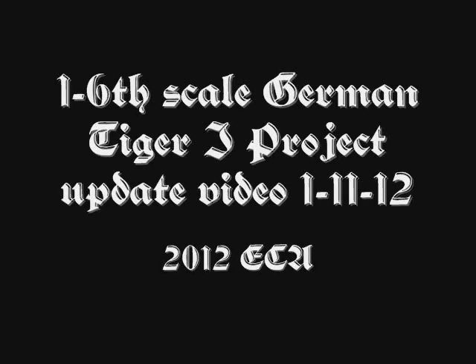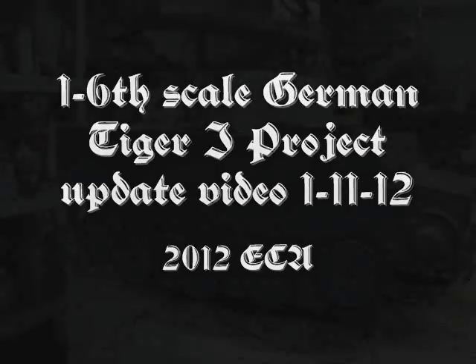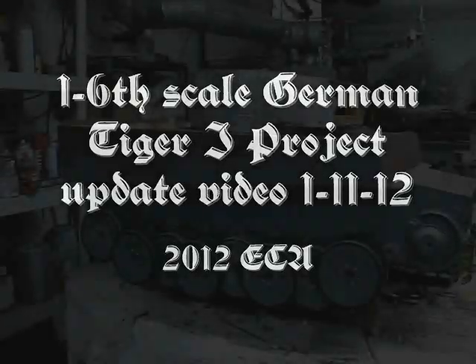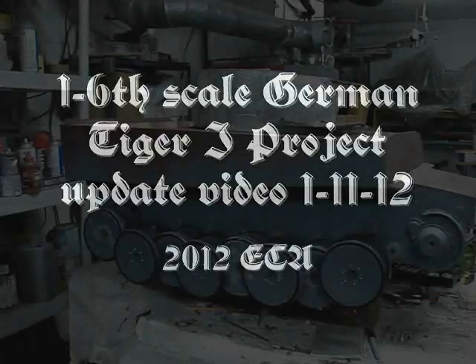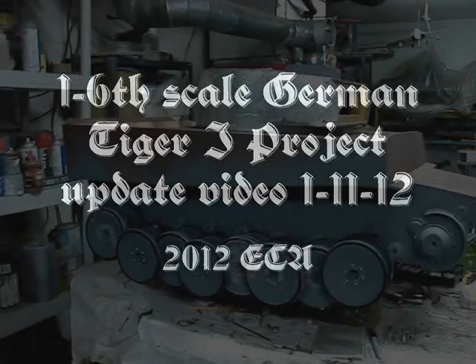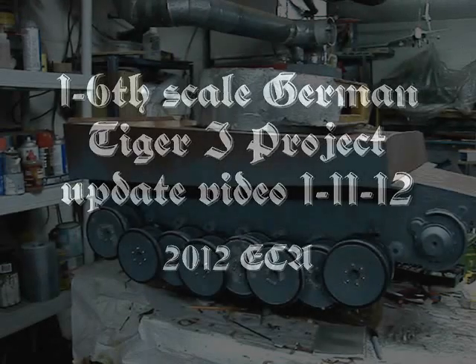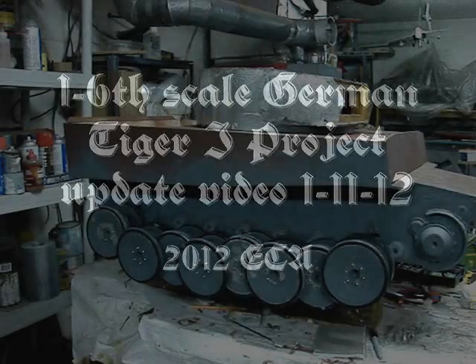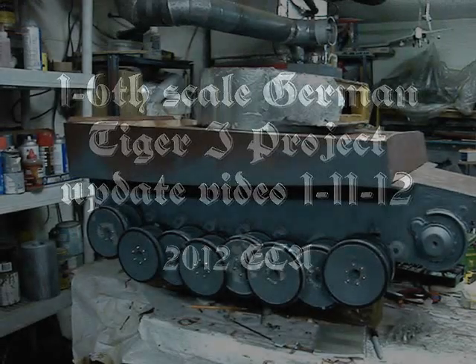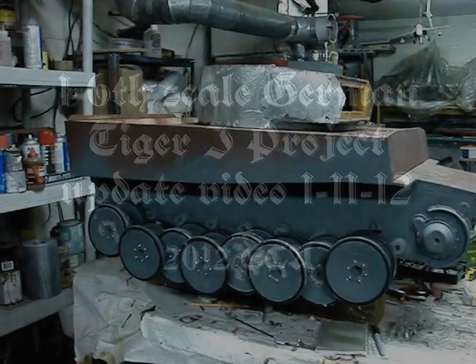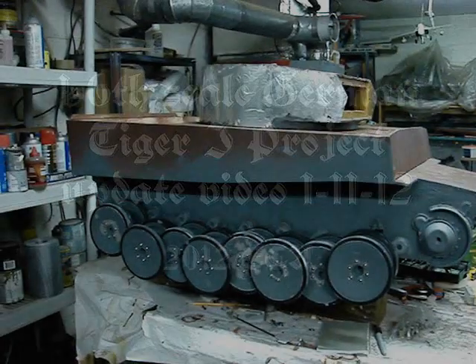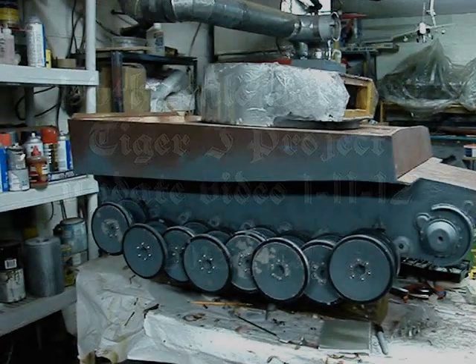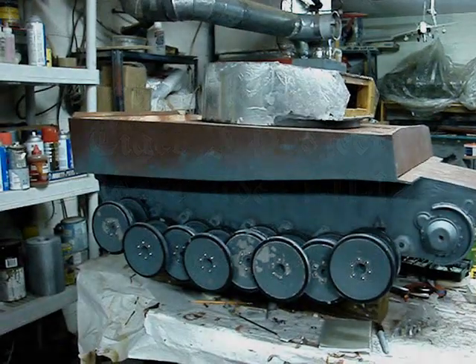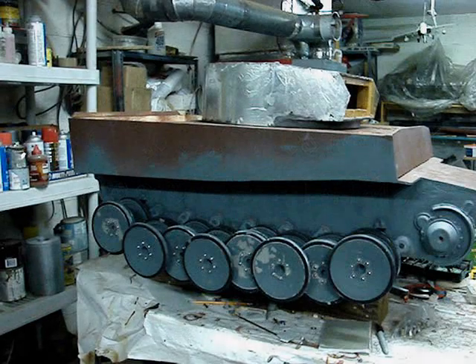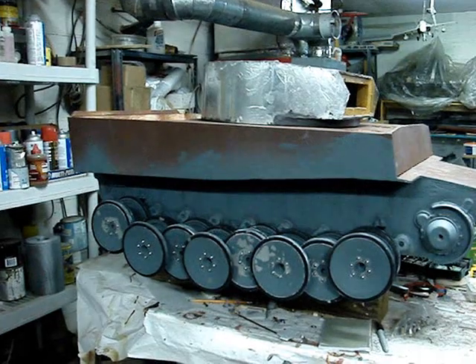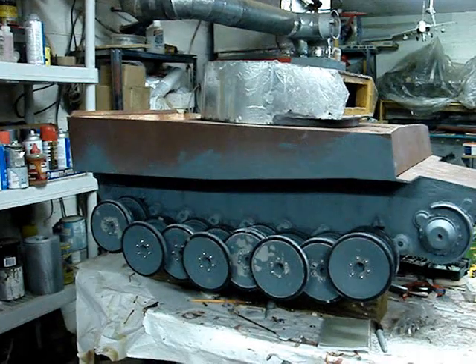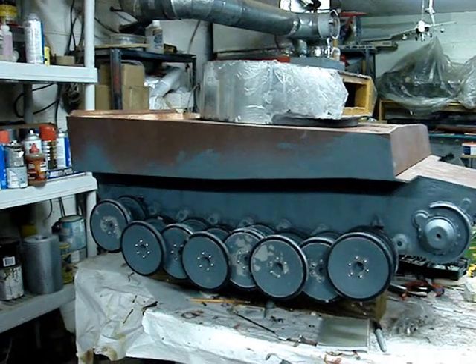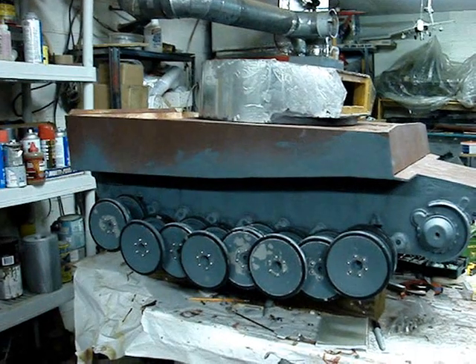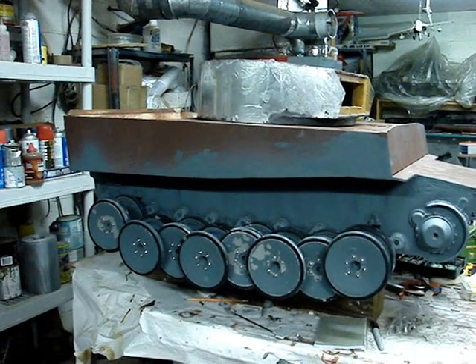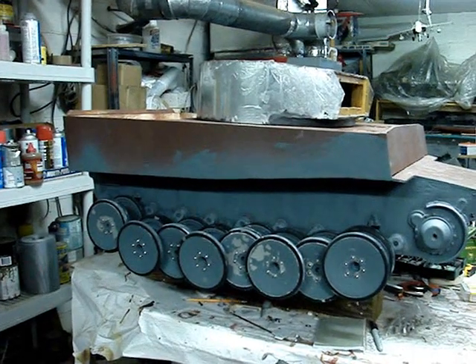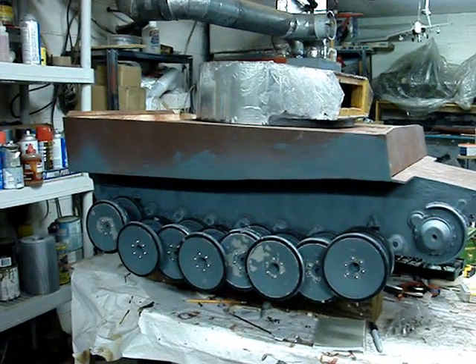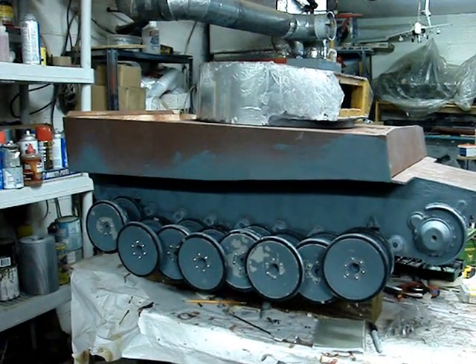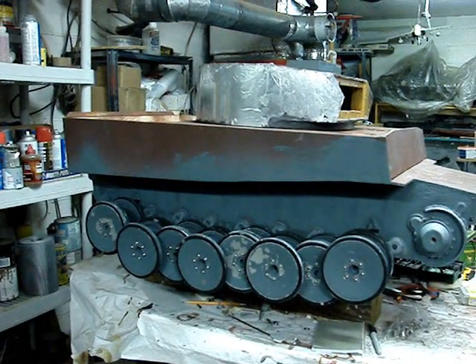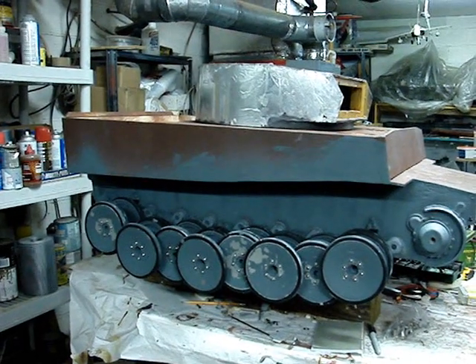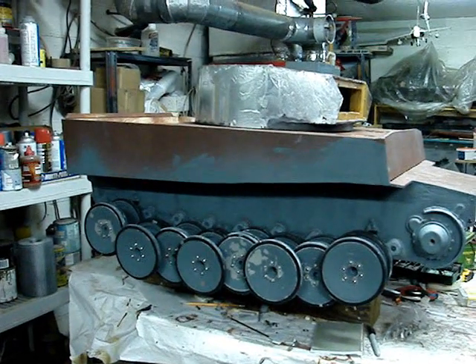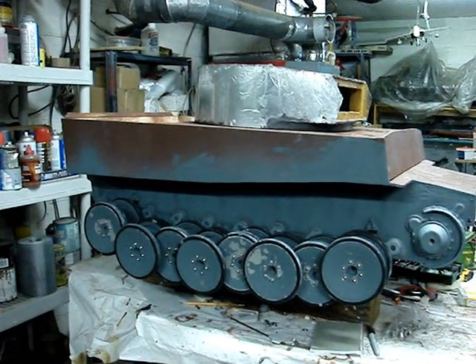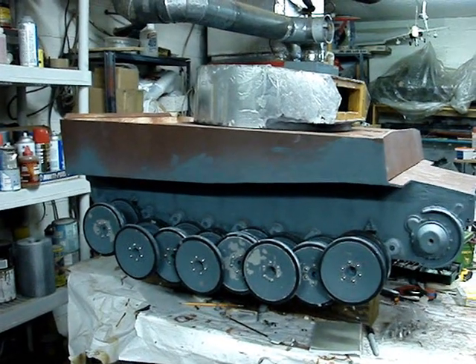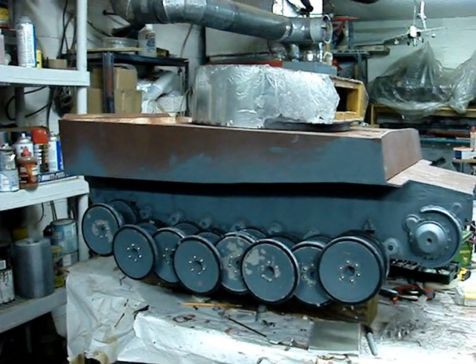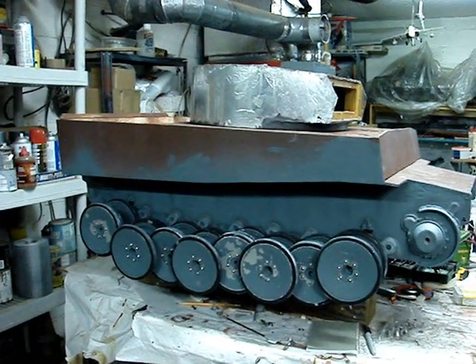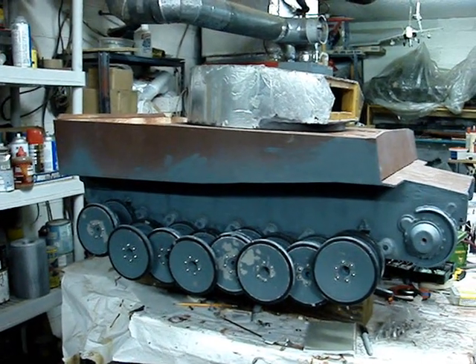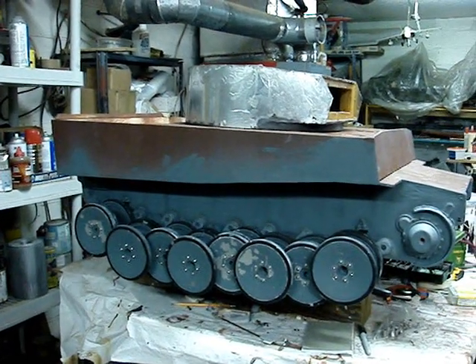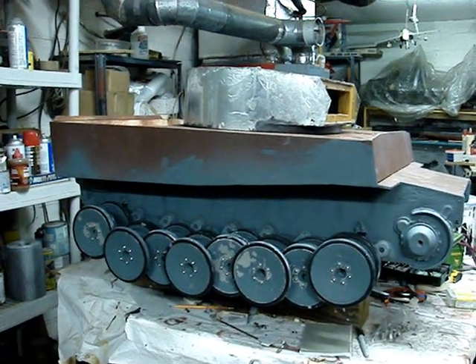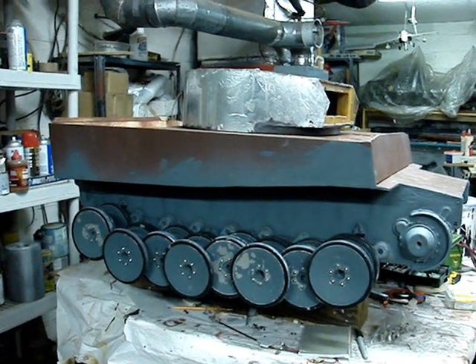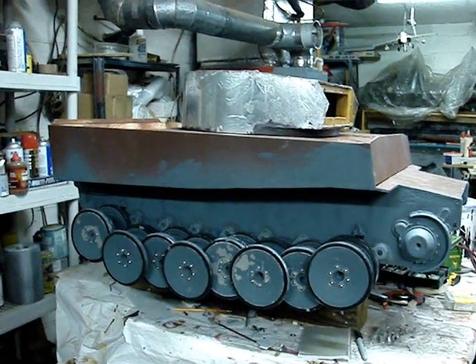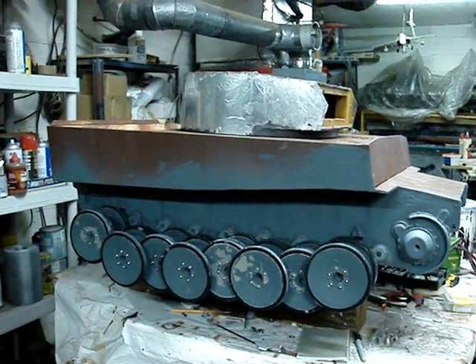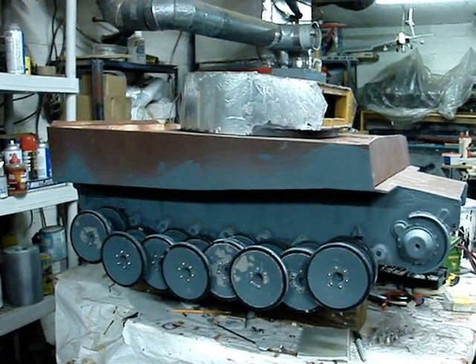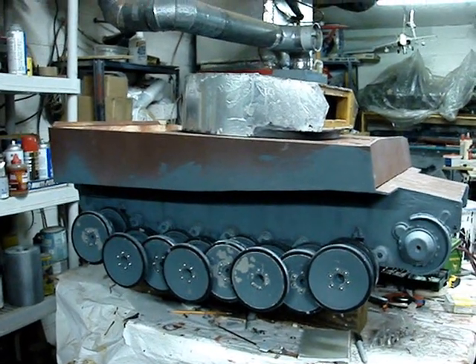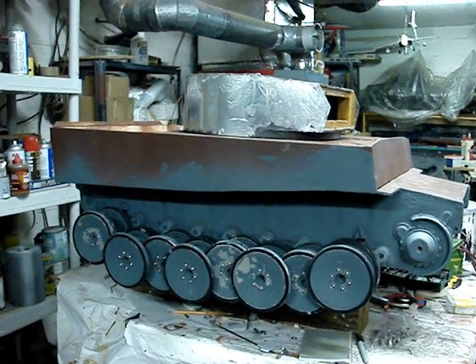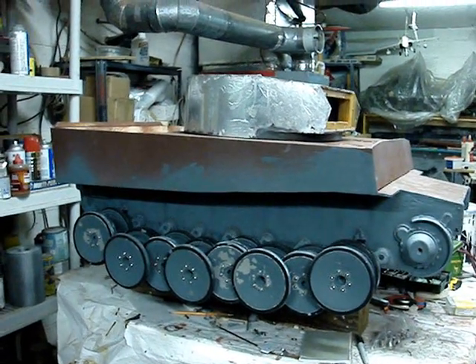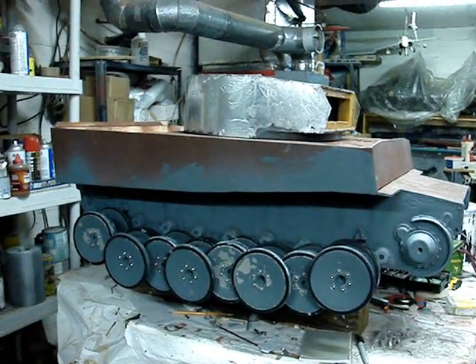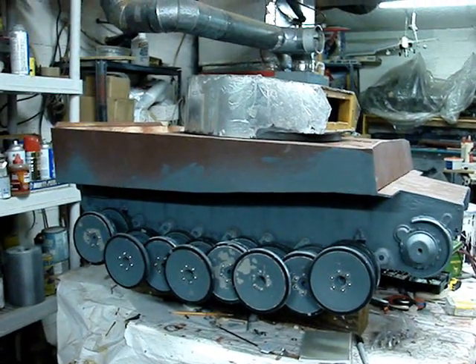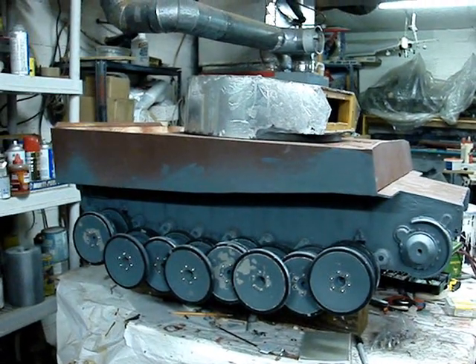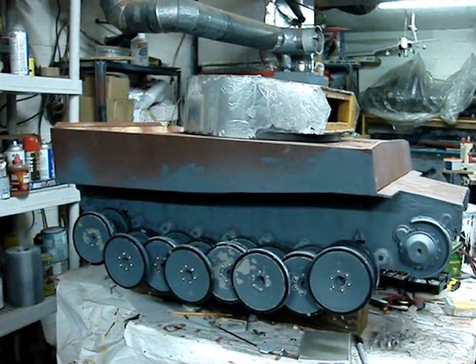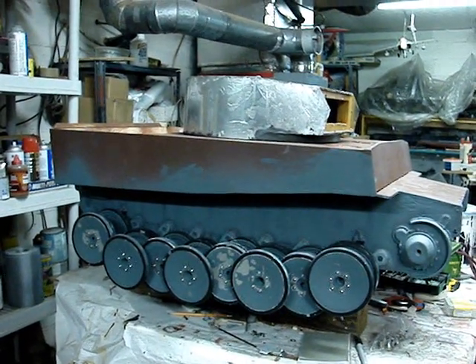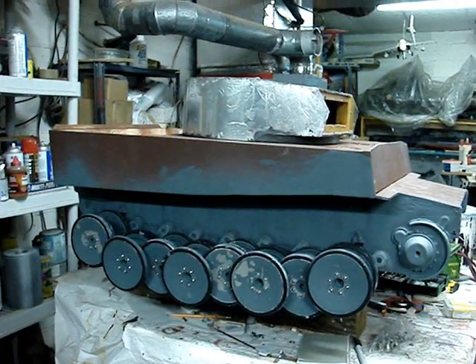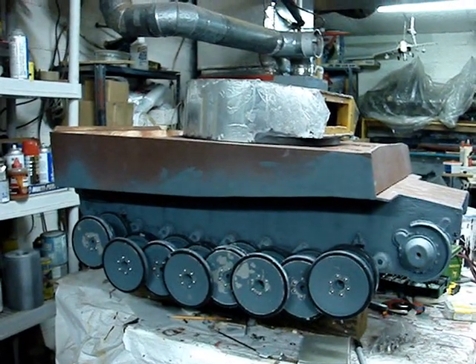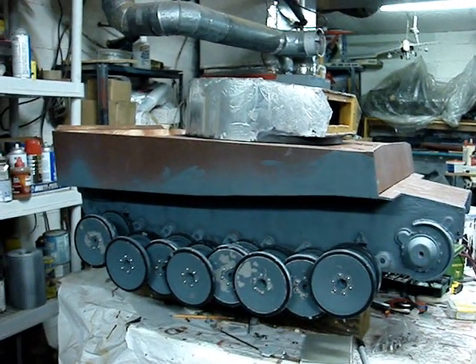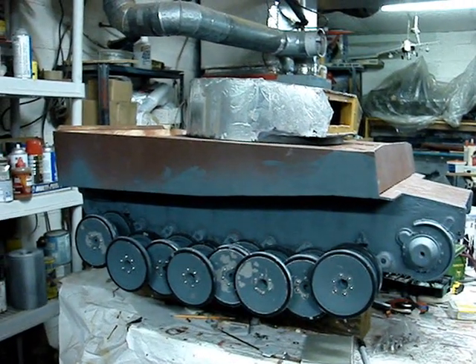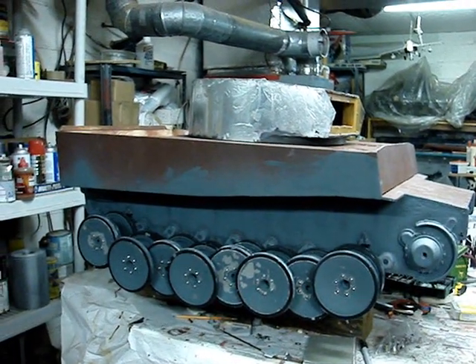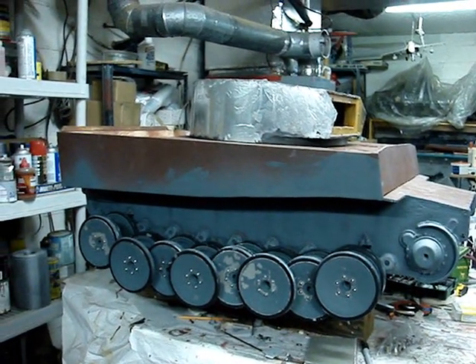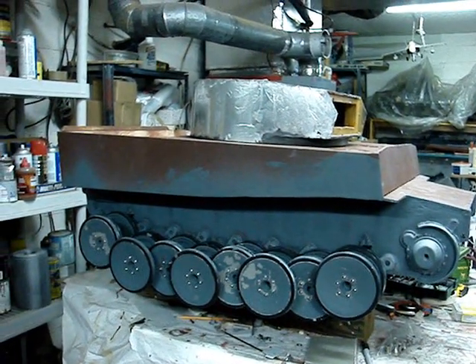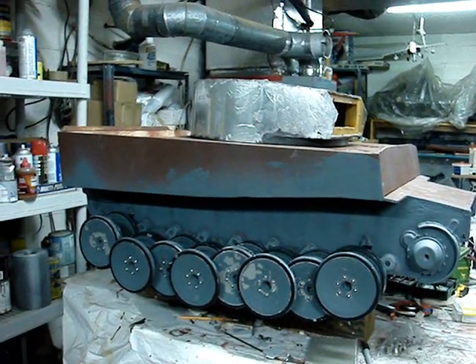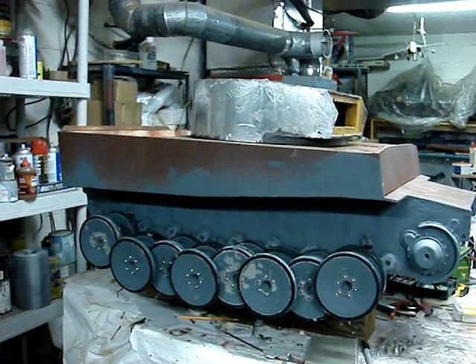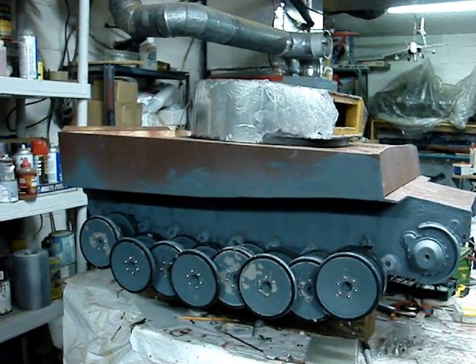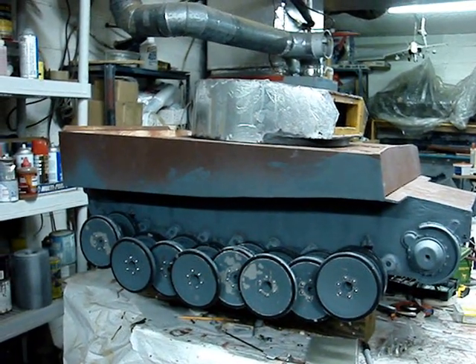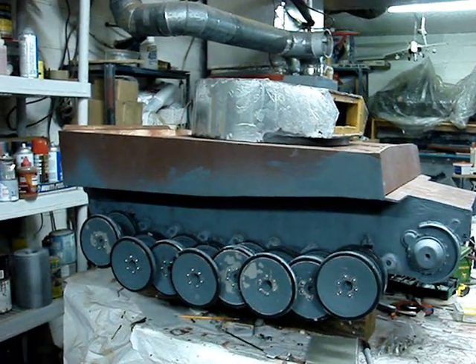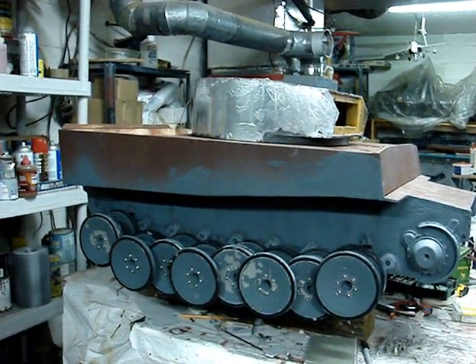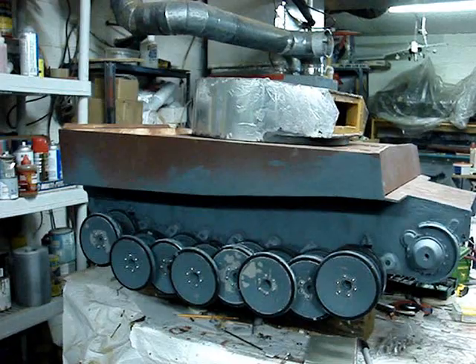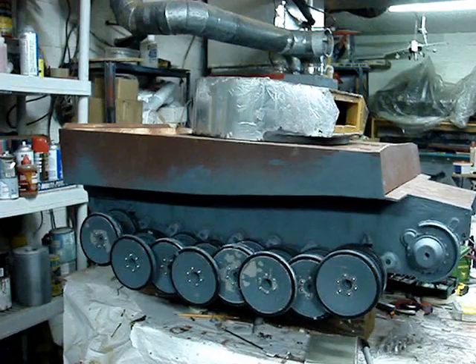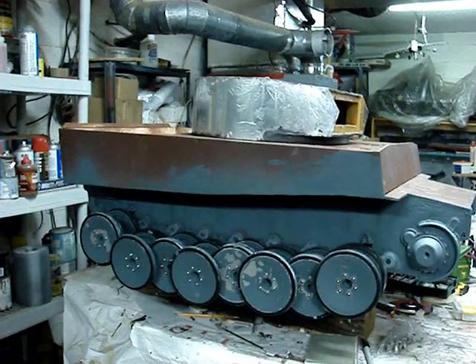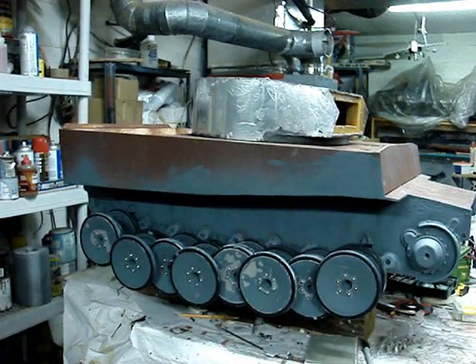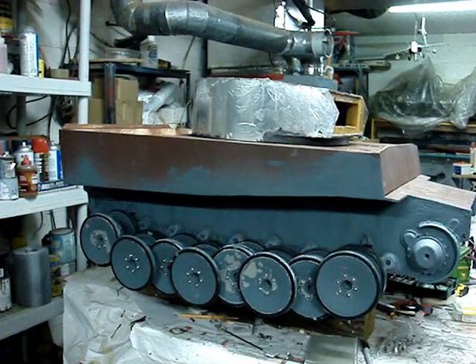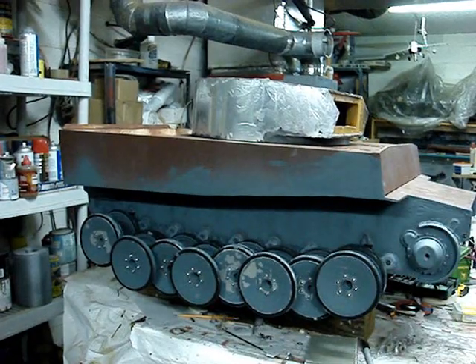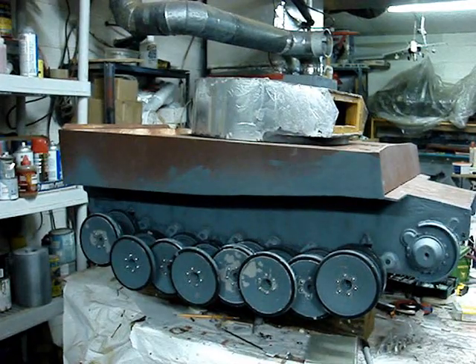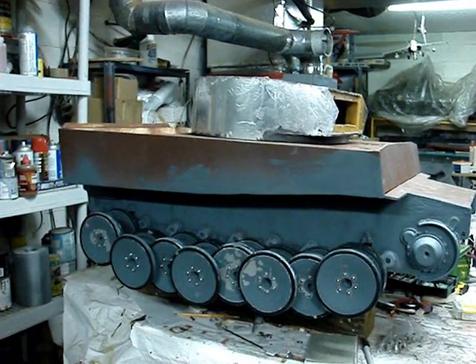Hello all, this is John from EastCoastArmory.com and I'm here today with a project update video for this 1:6 scale scratch-build Tiger 1.